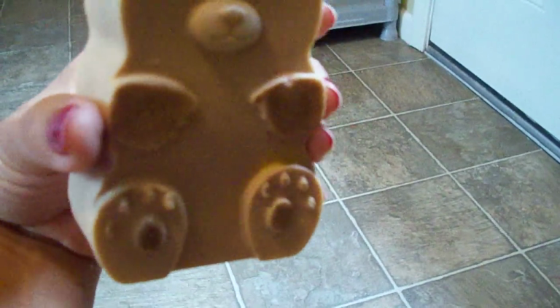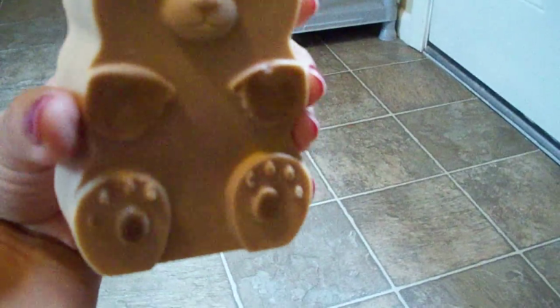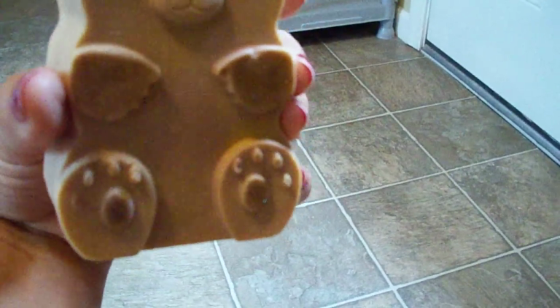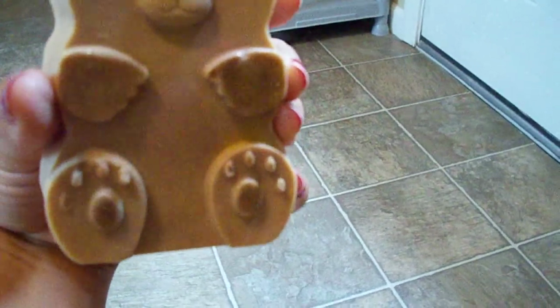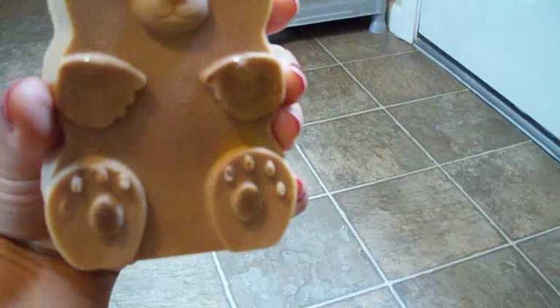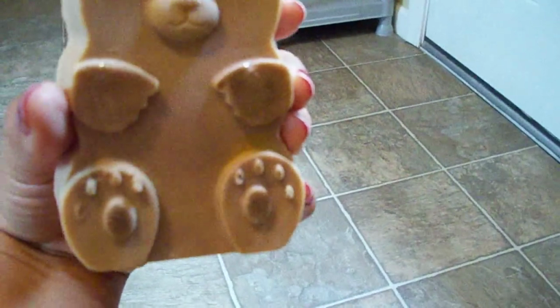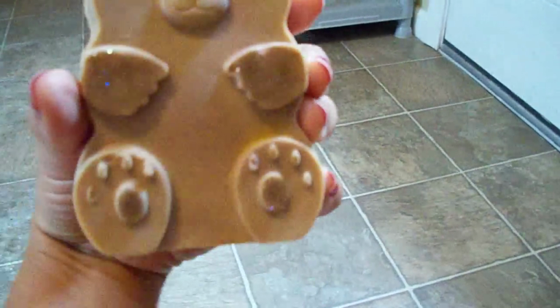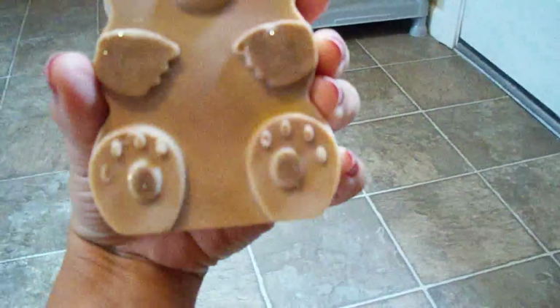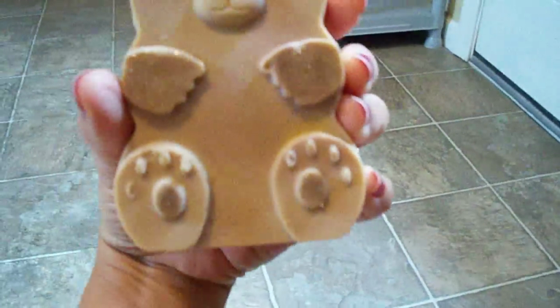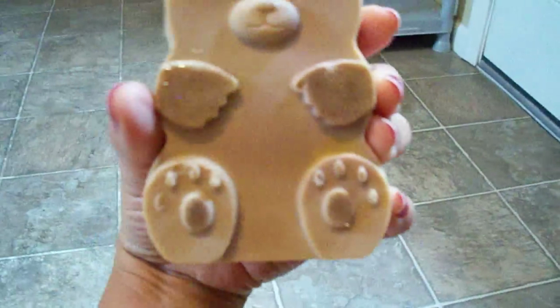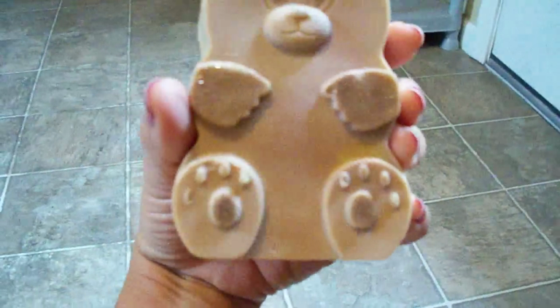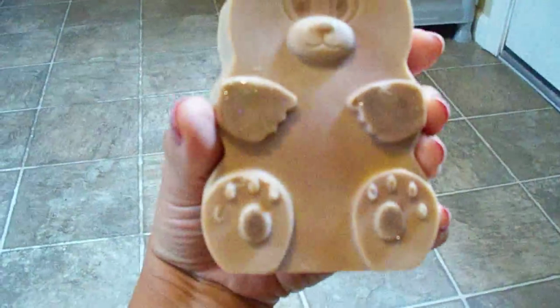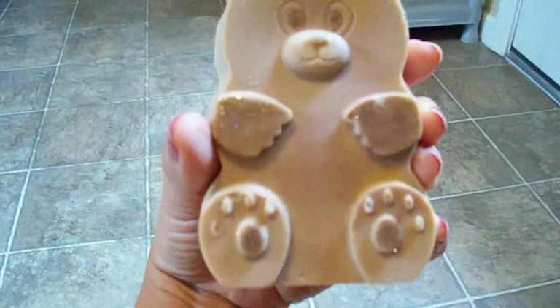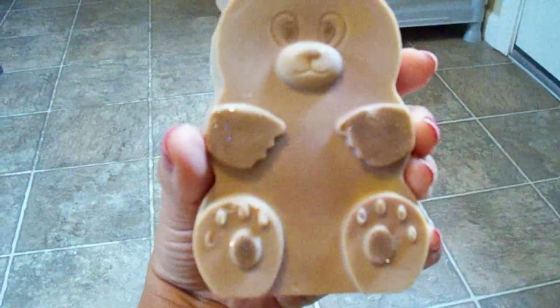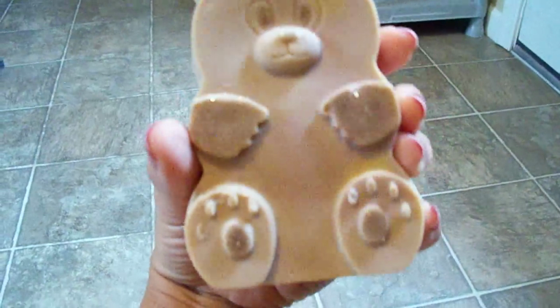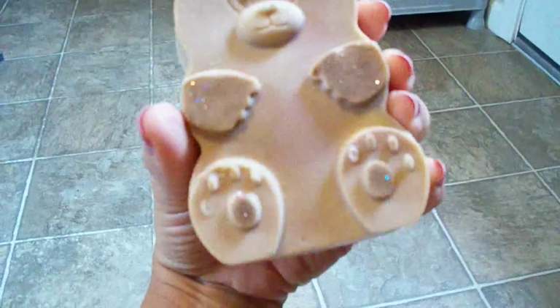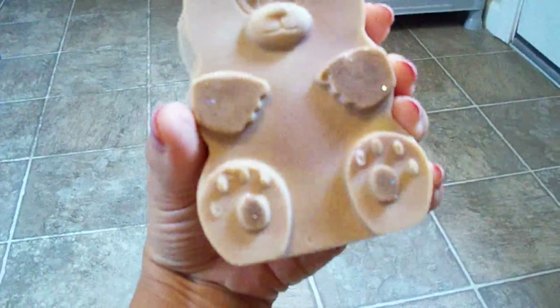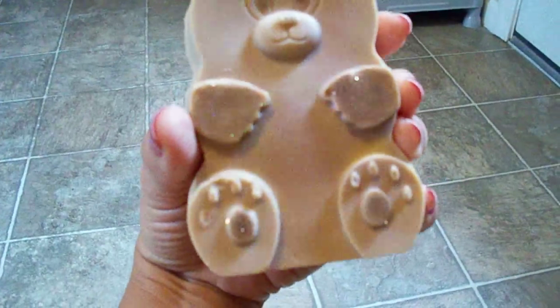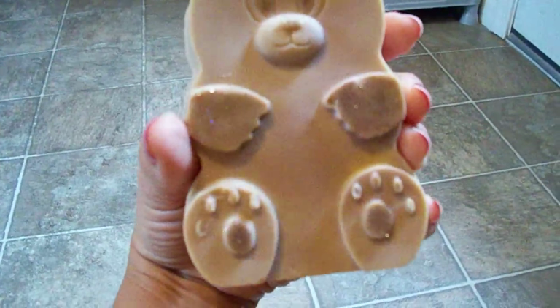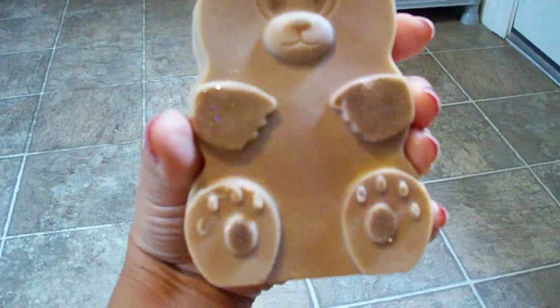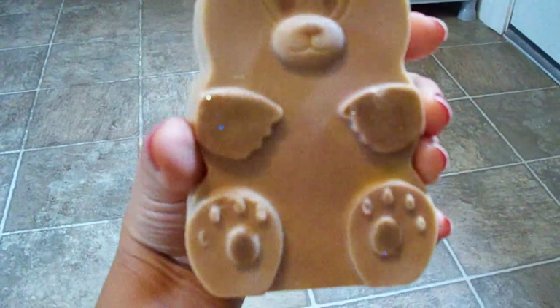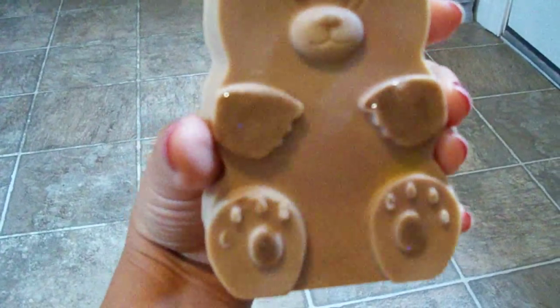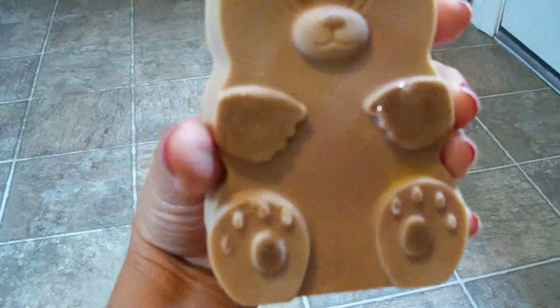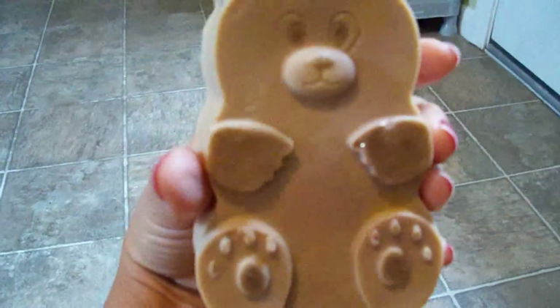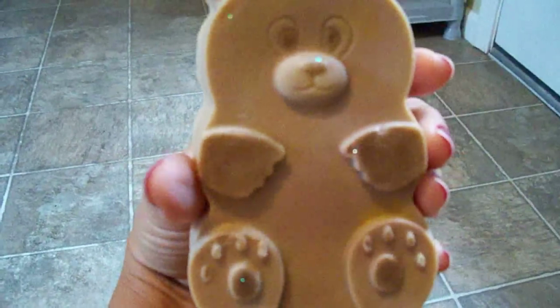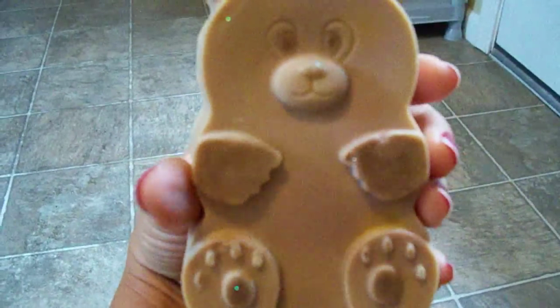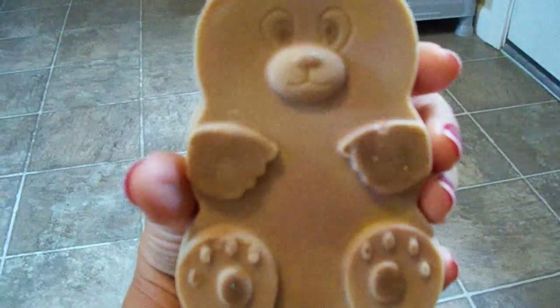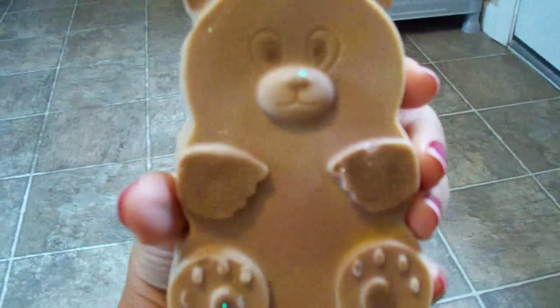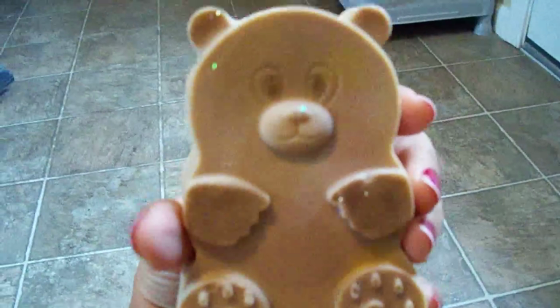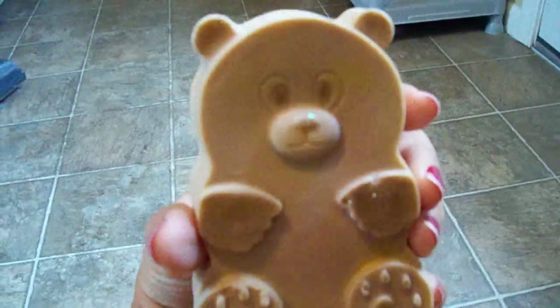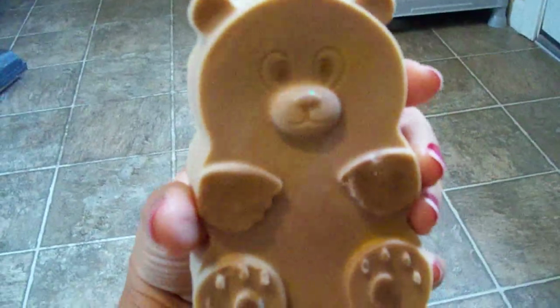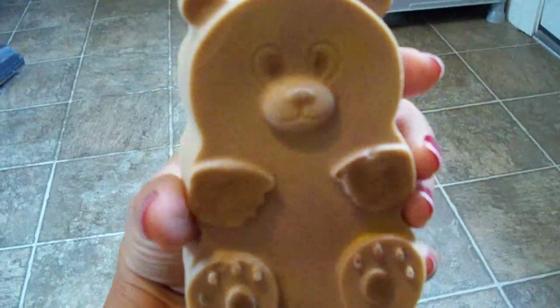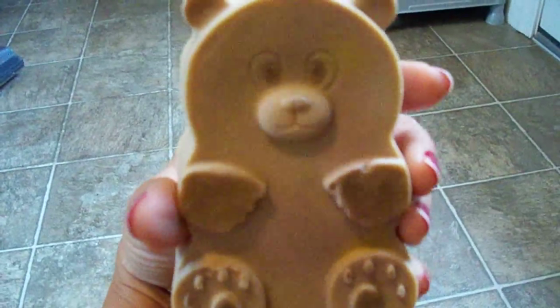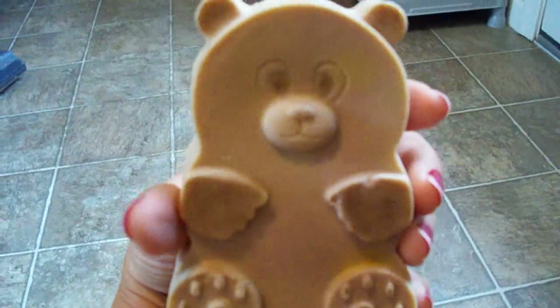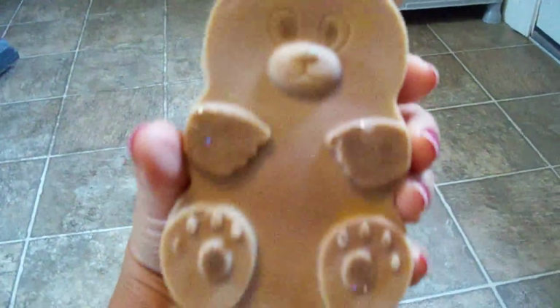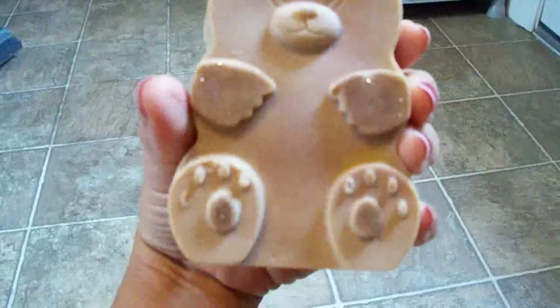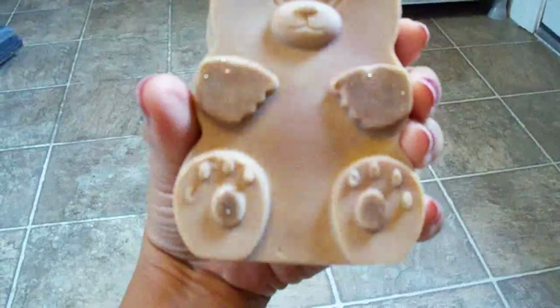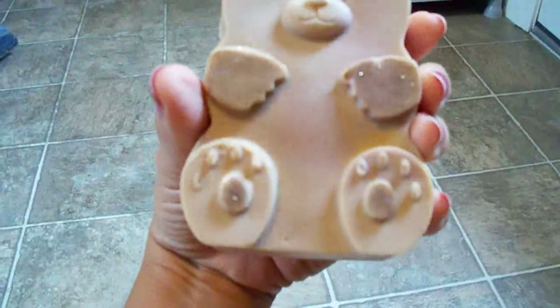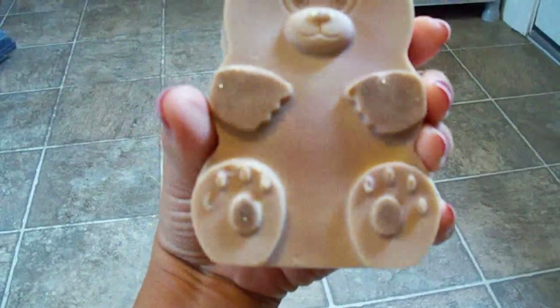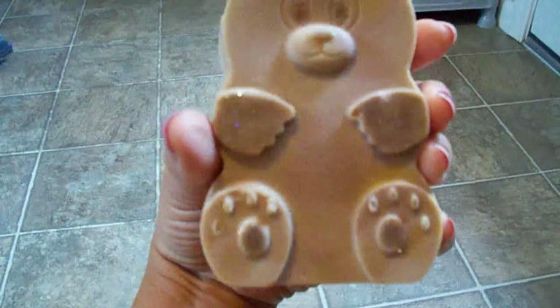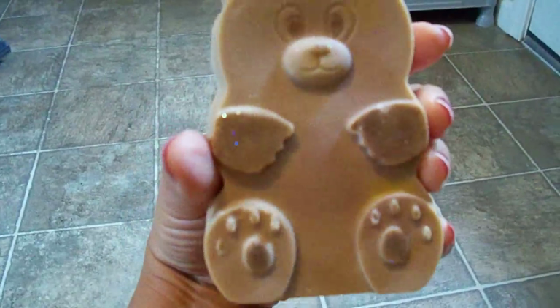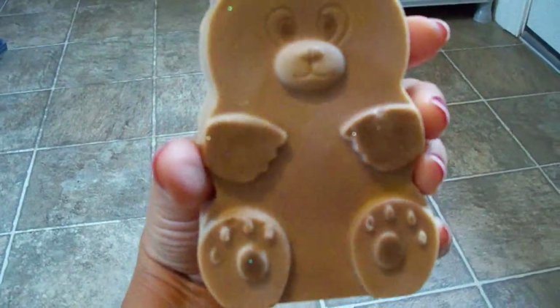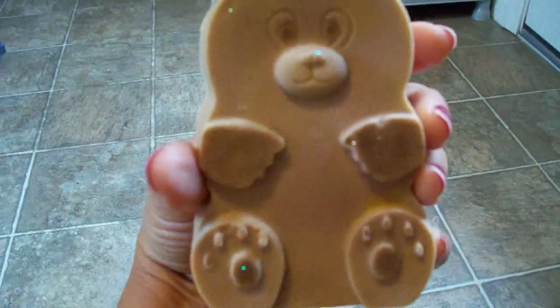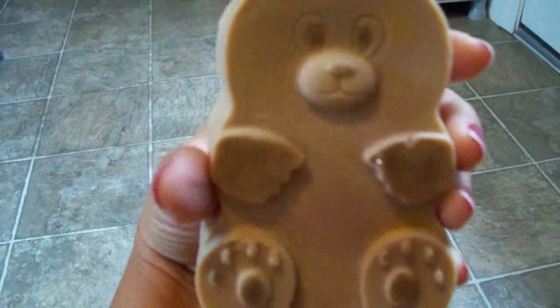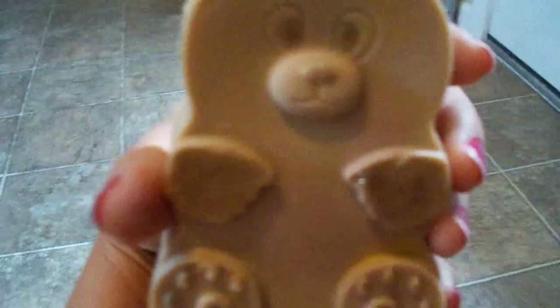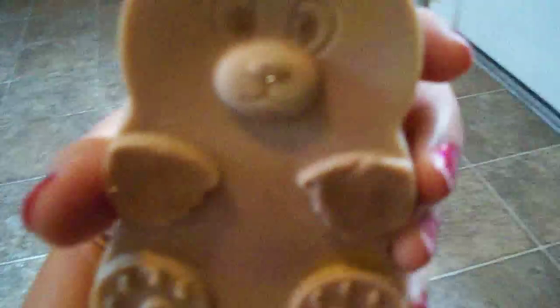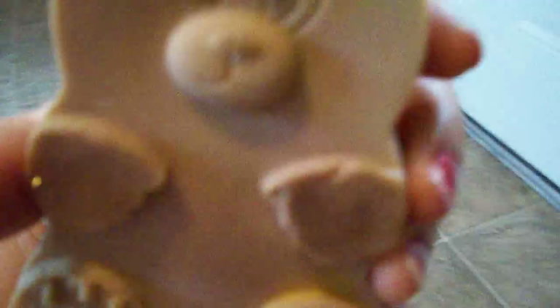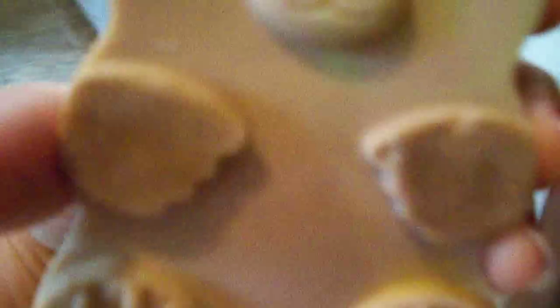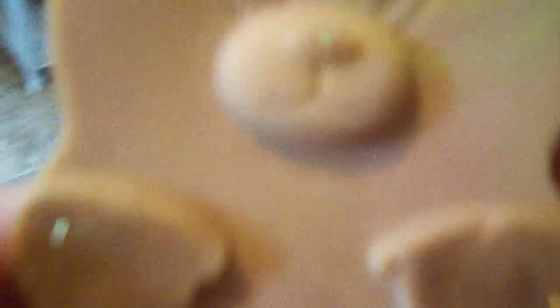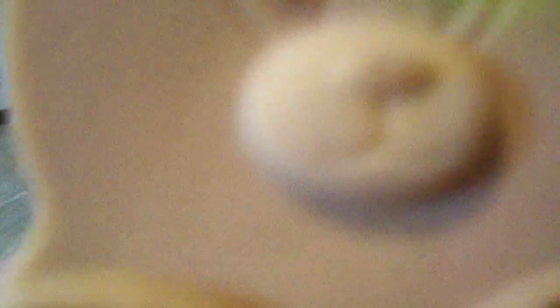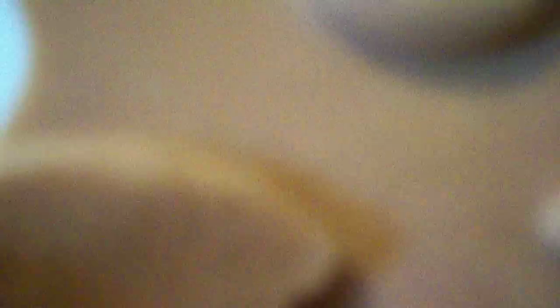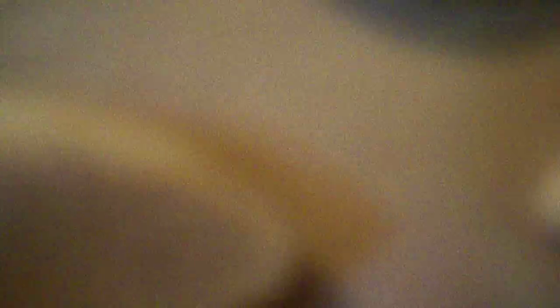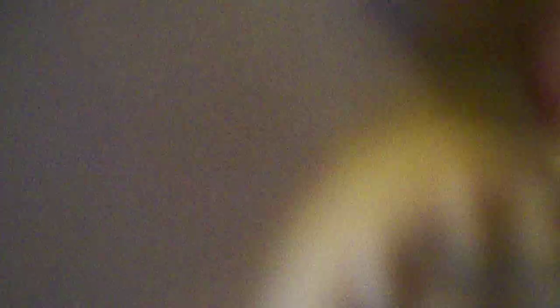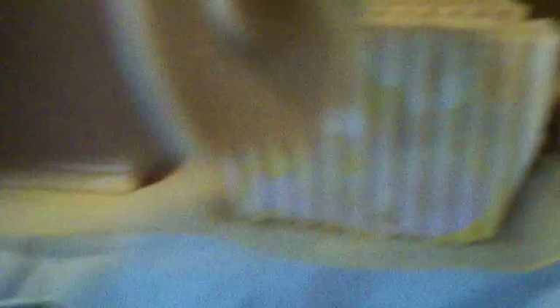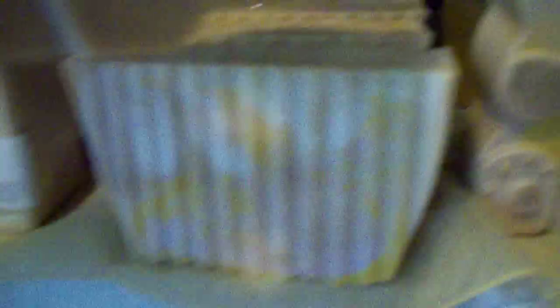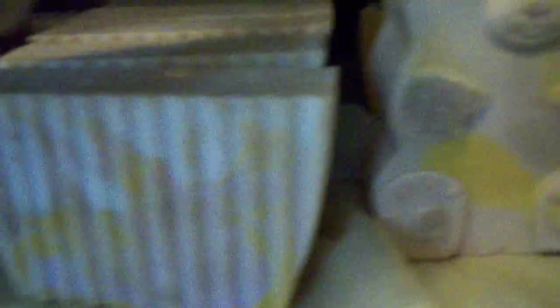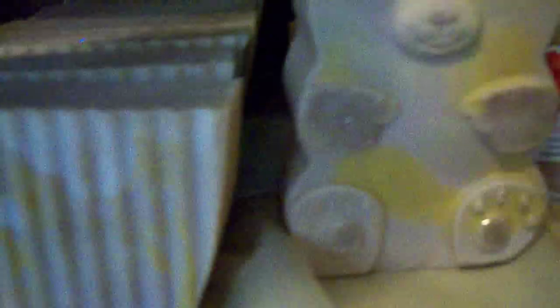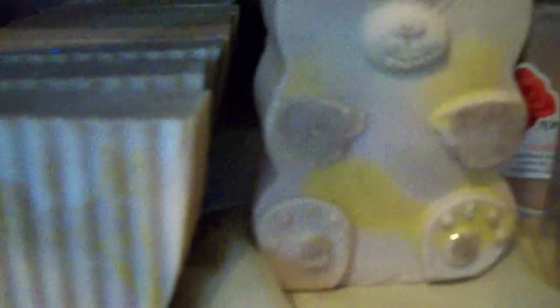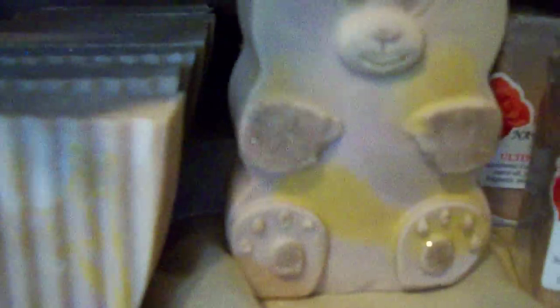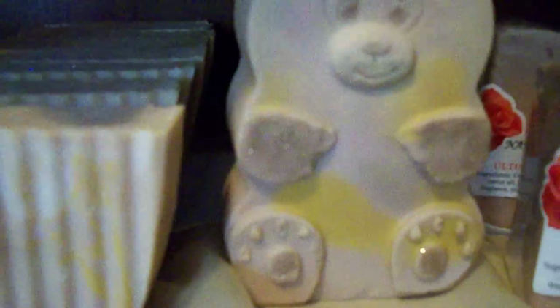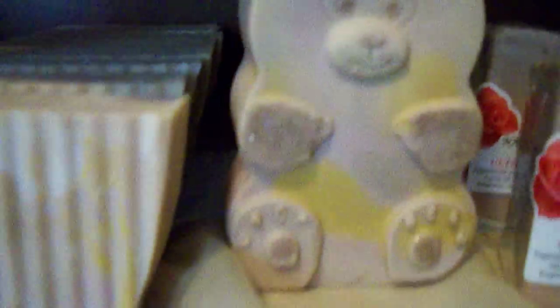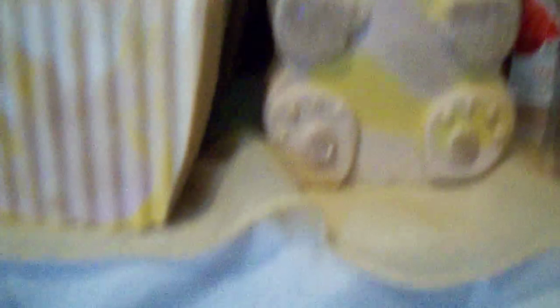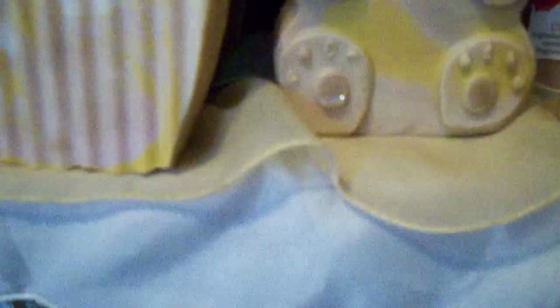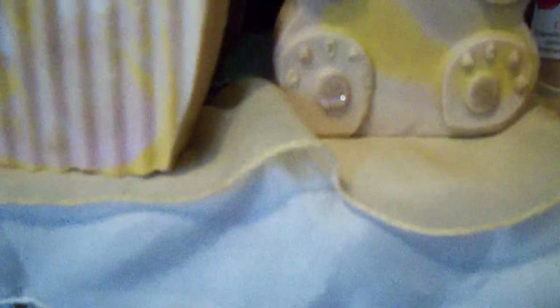I figure these will be ready in maybe another three more weeks, because I want them to get hard. And I only have two of the teddy bears.